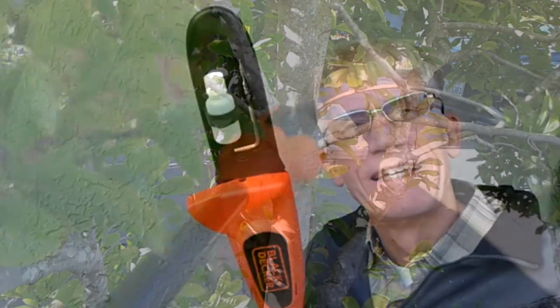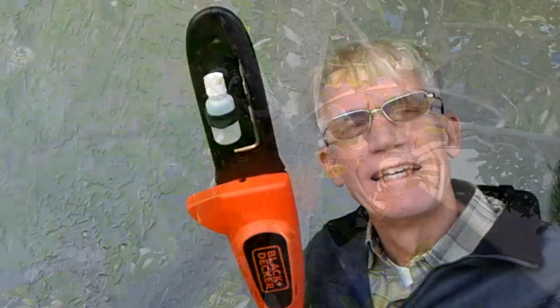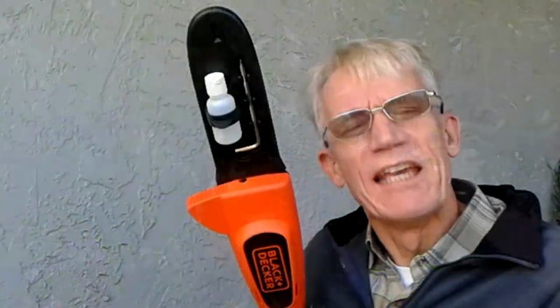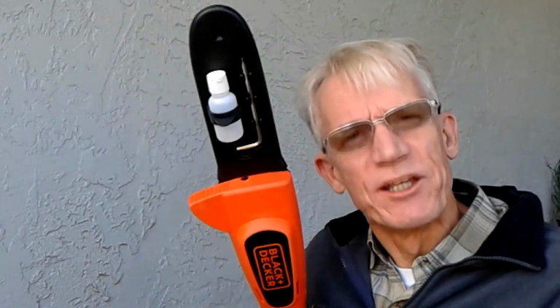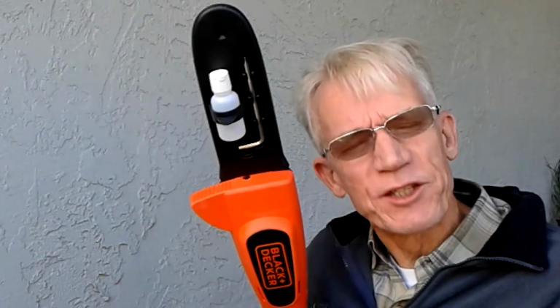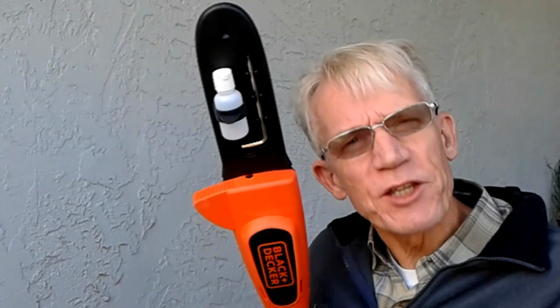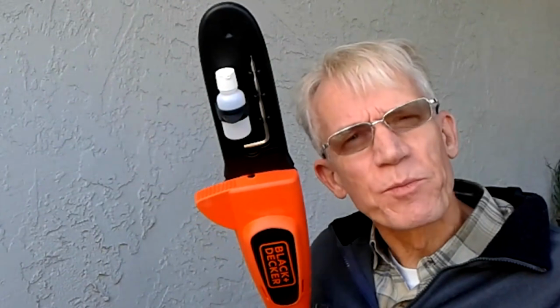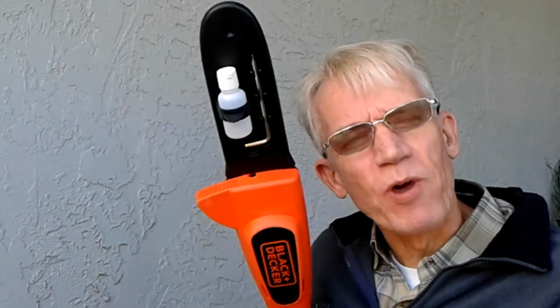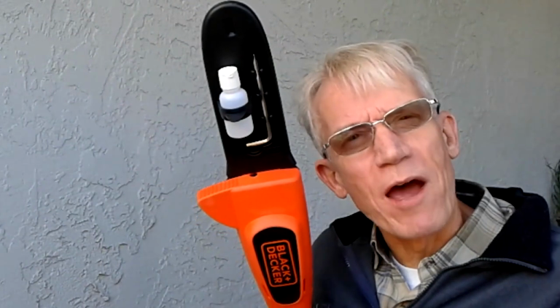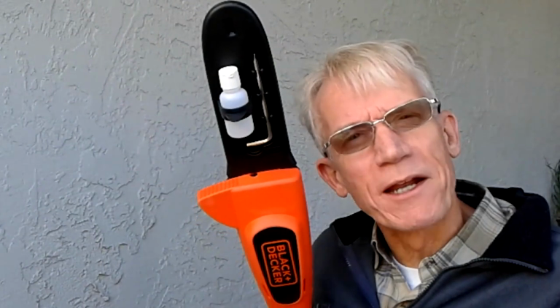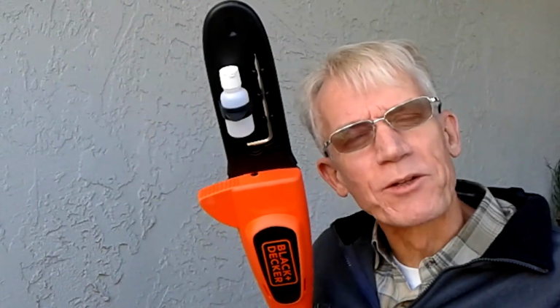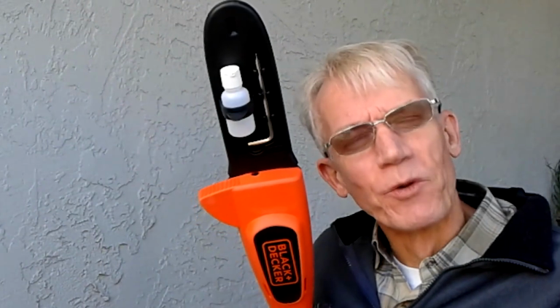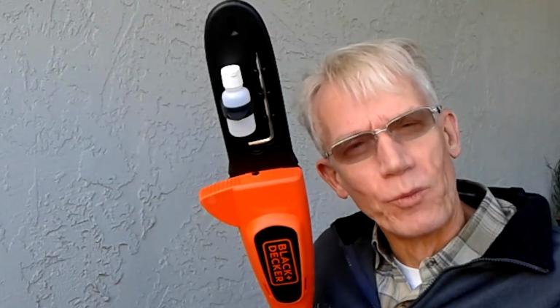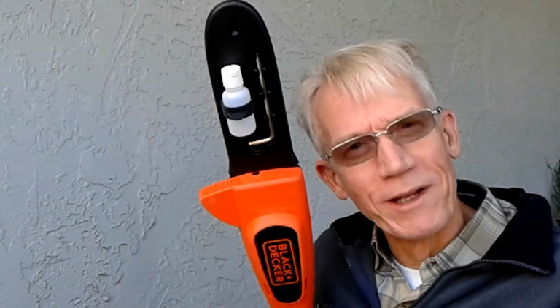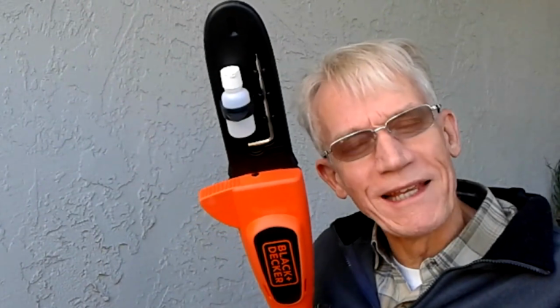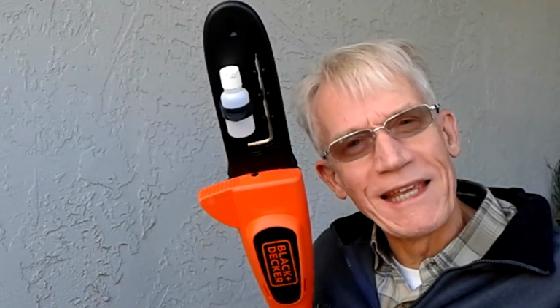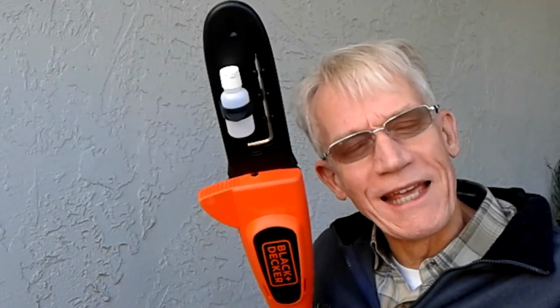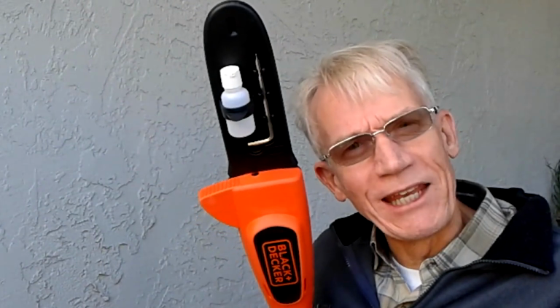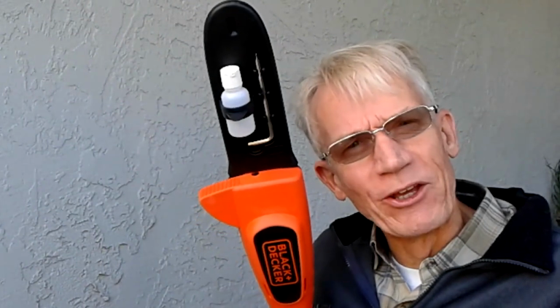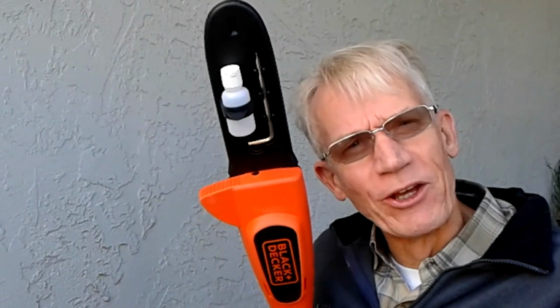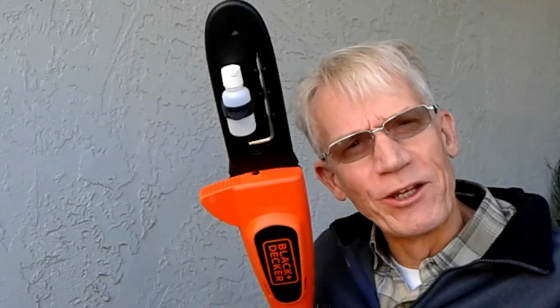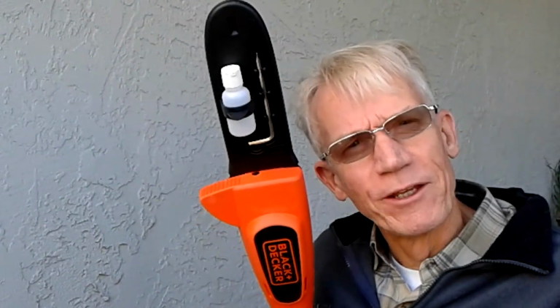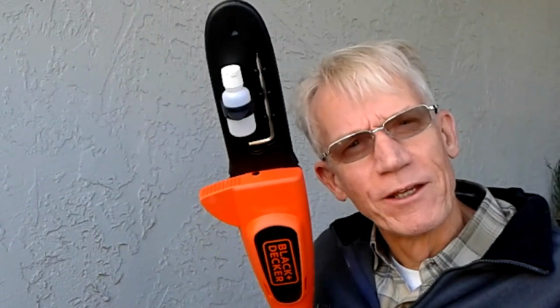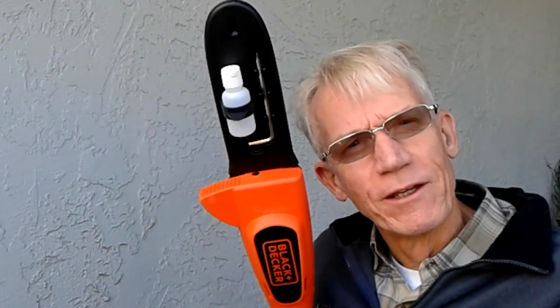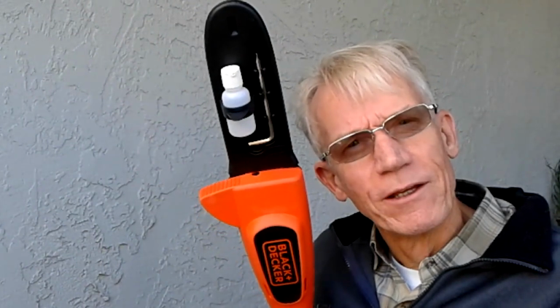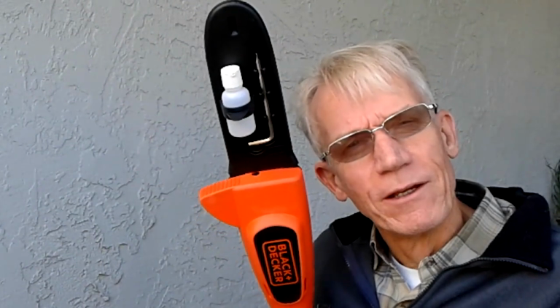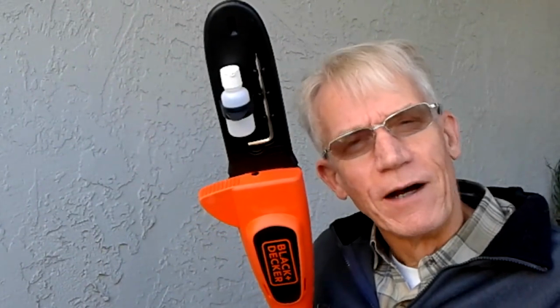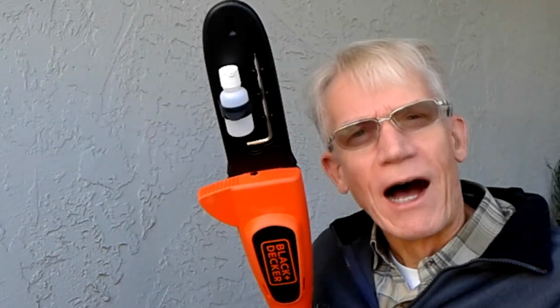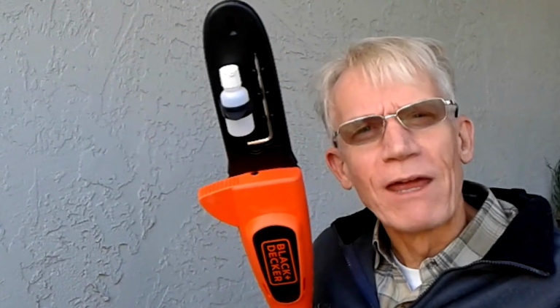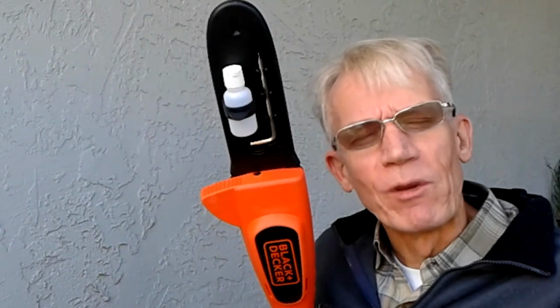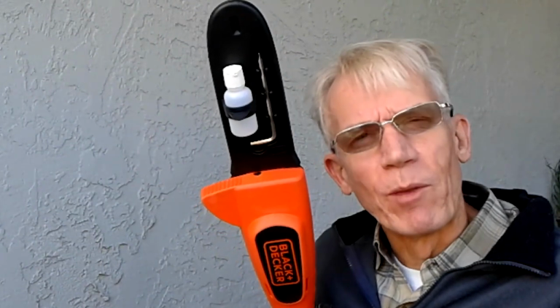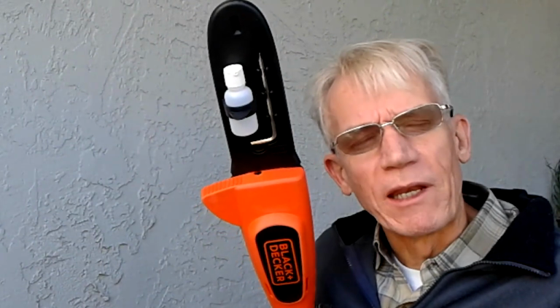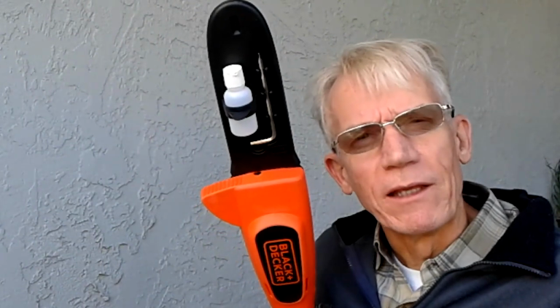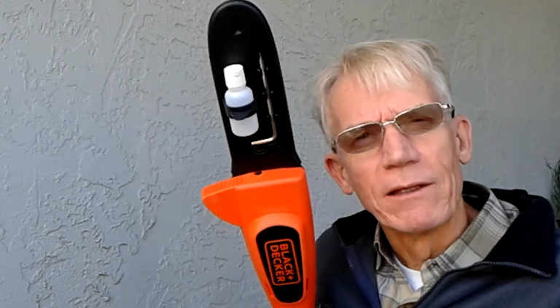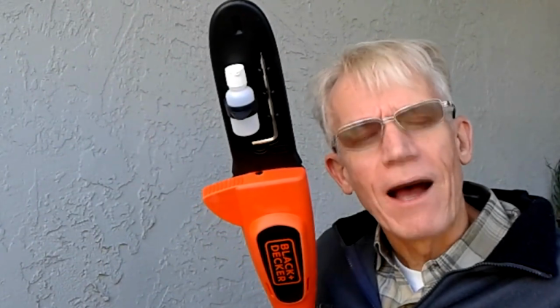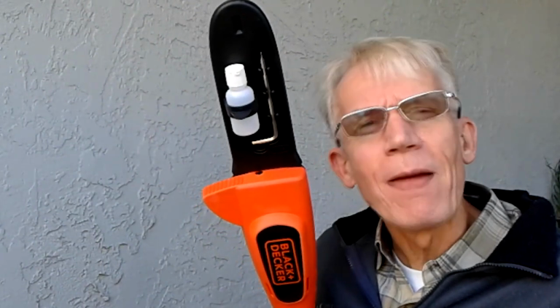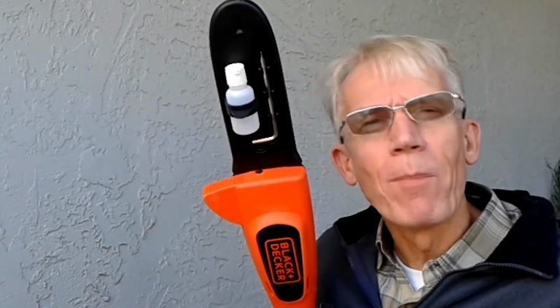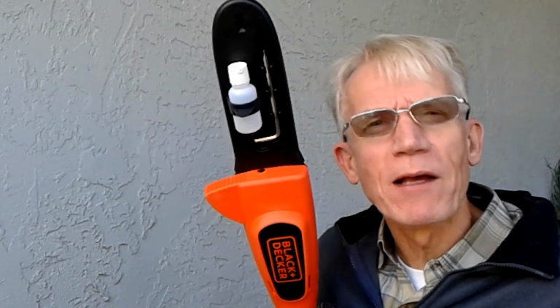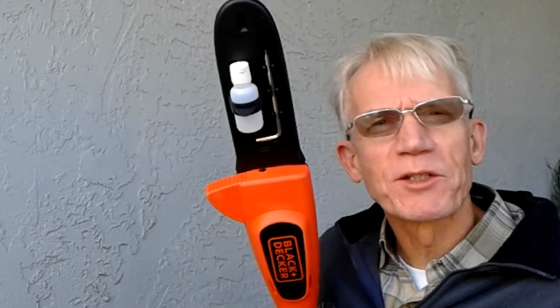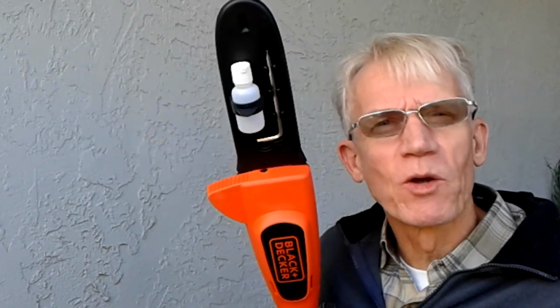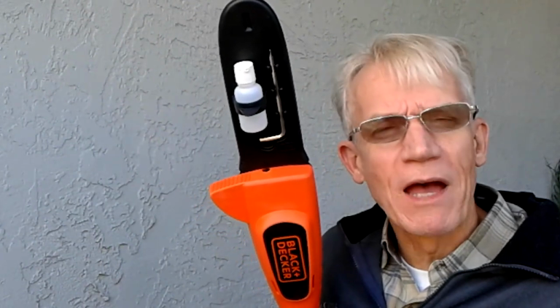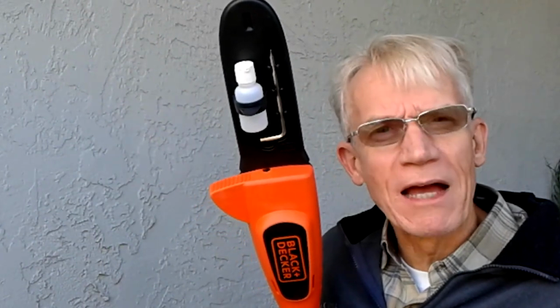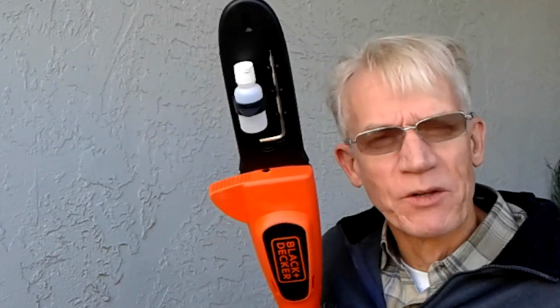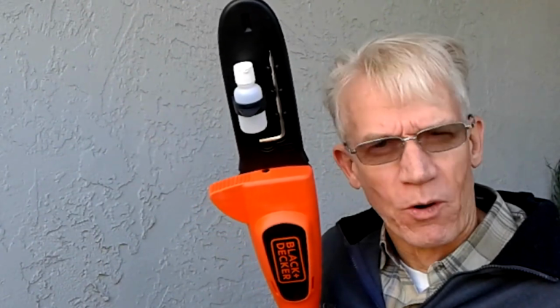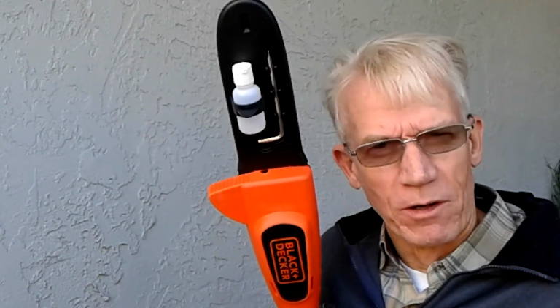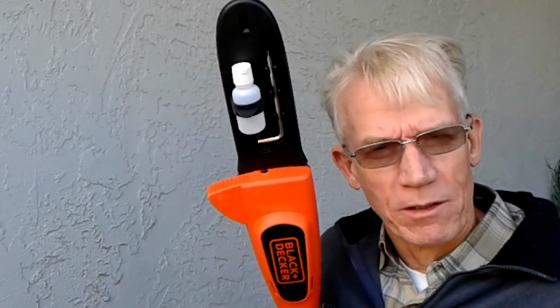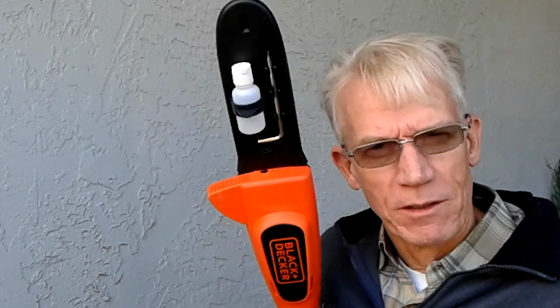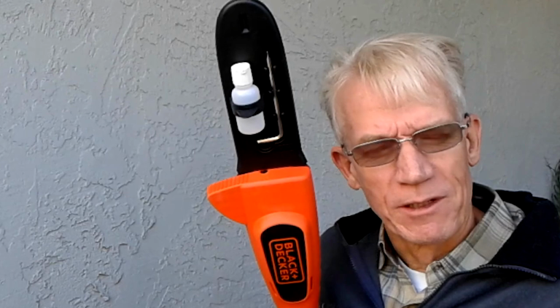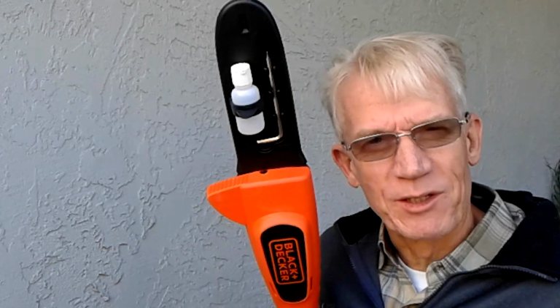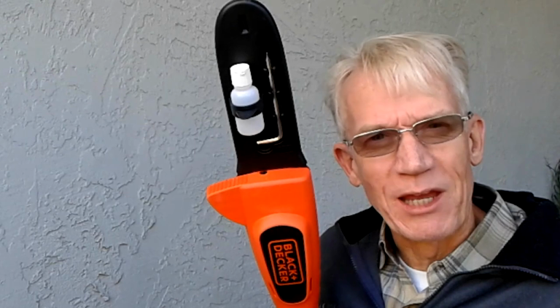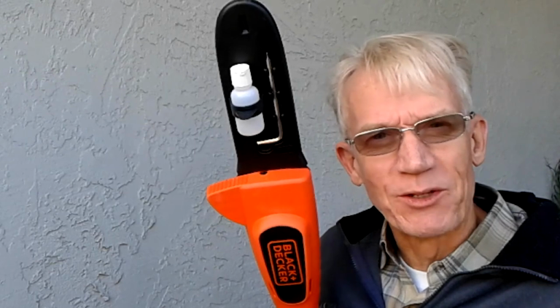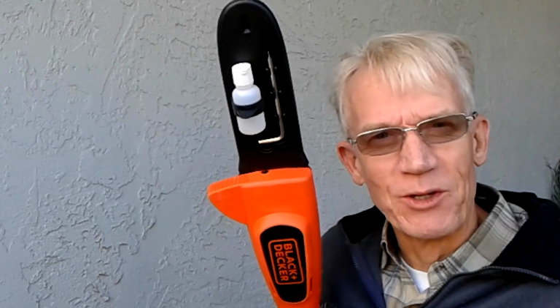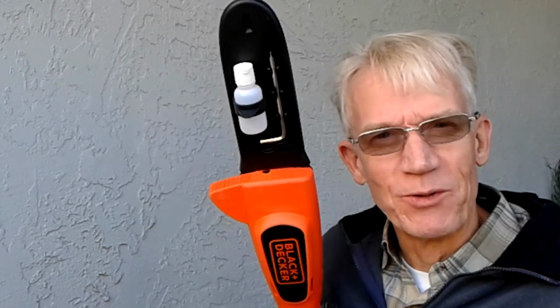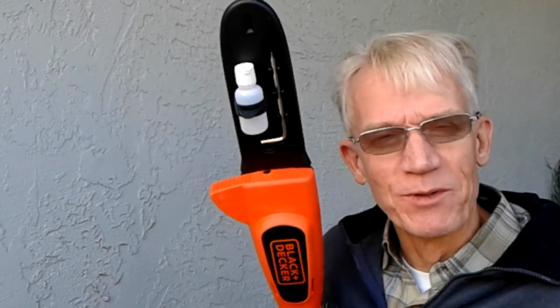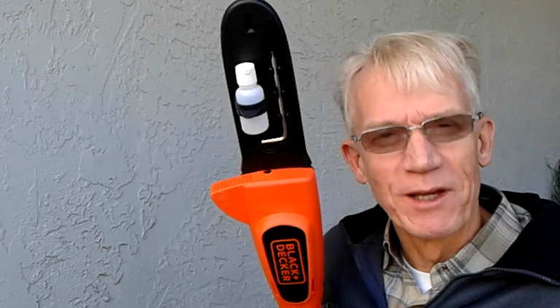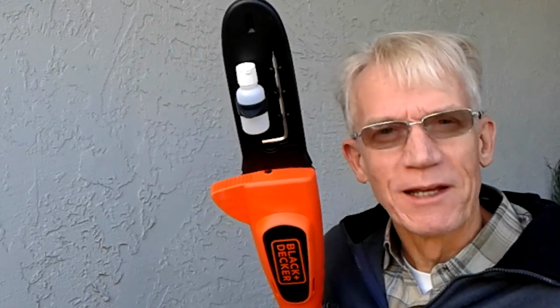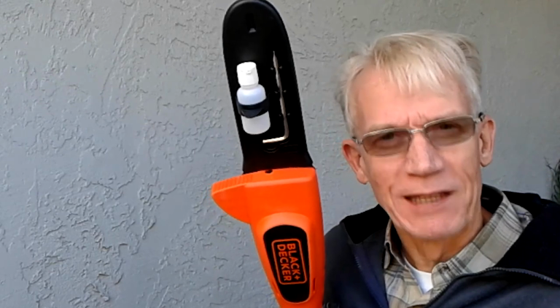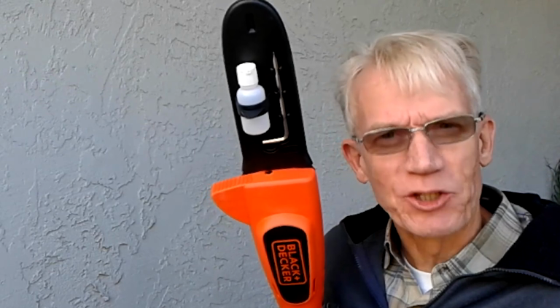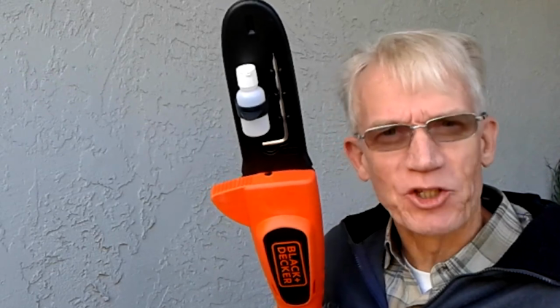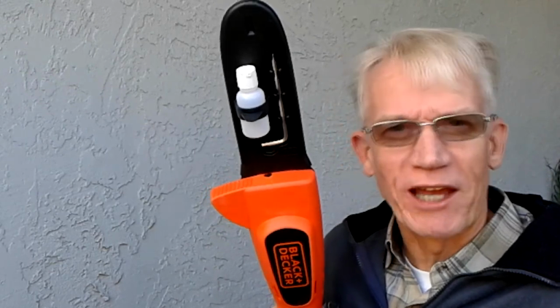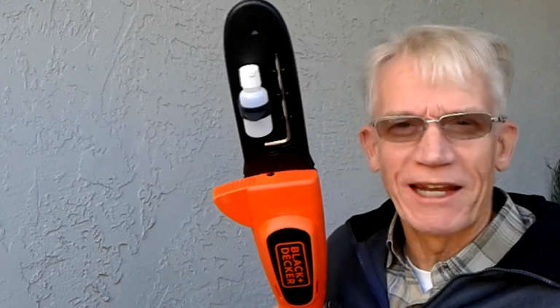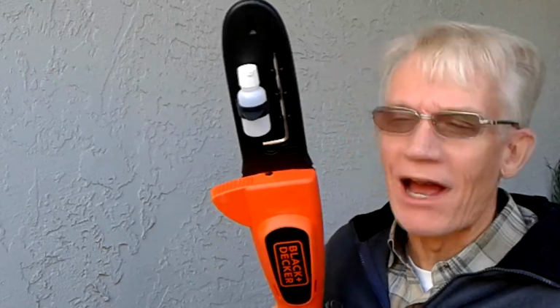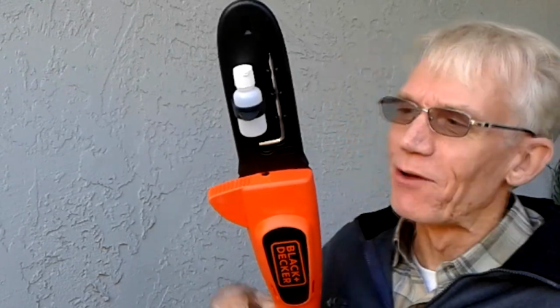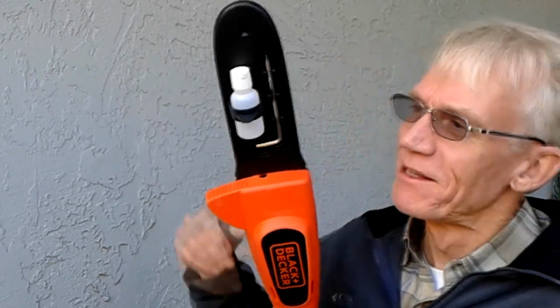Is this product really any good? Hi everybody, I'm Basso Contour. Stay tuned, let's check it out.